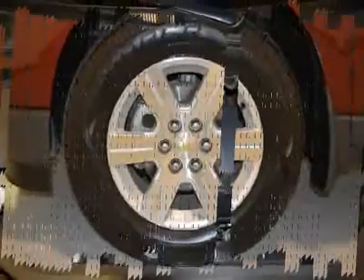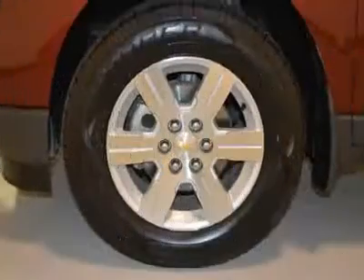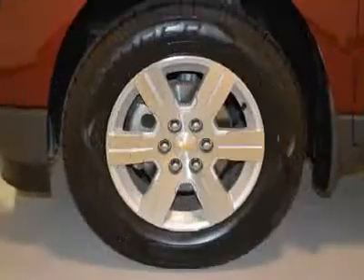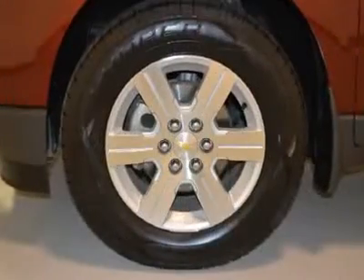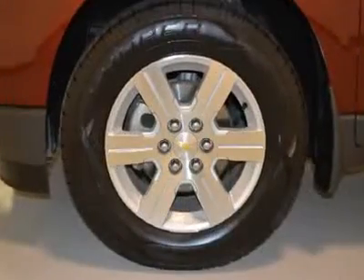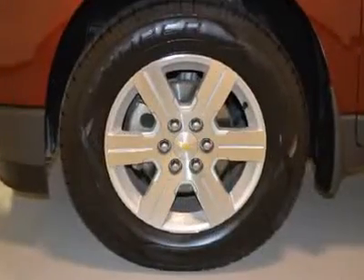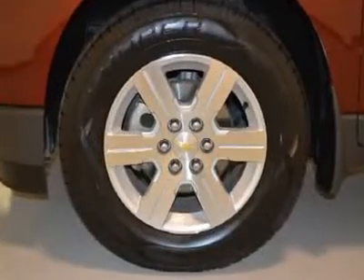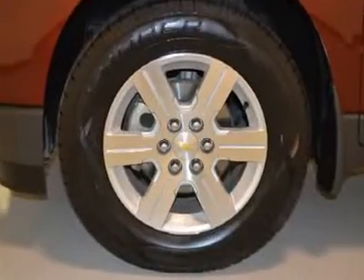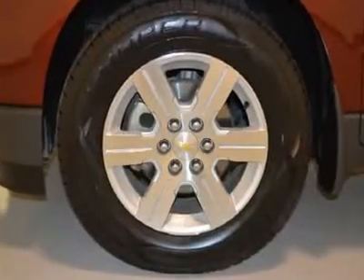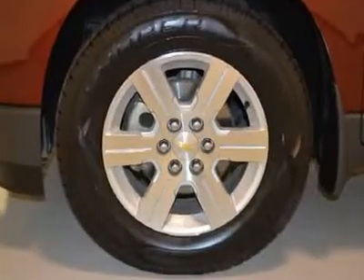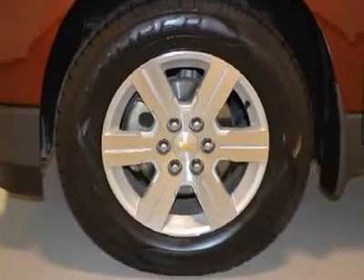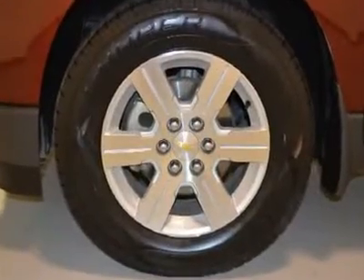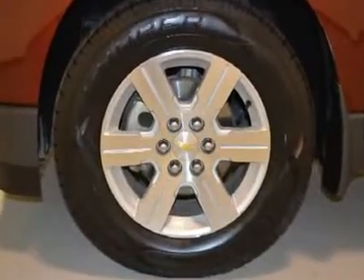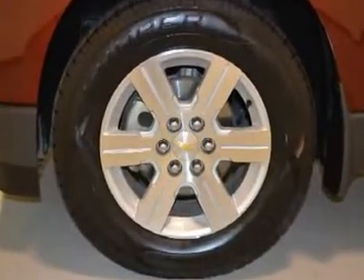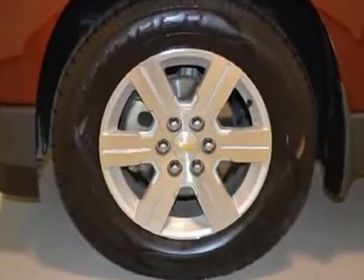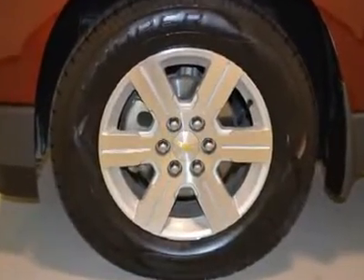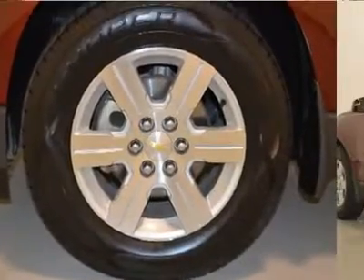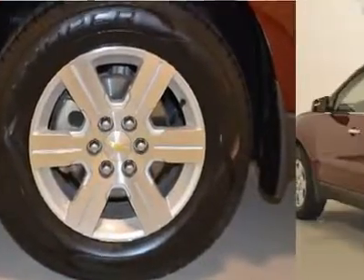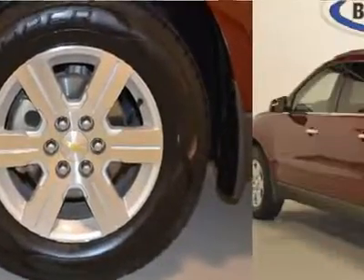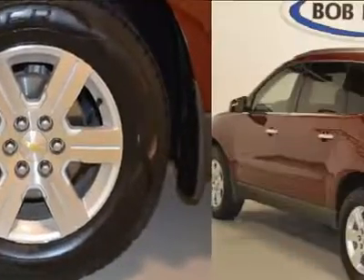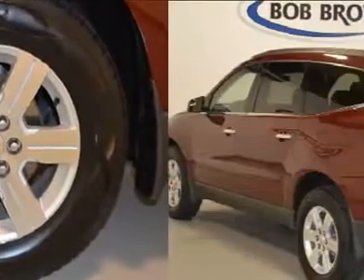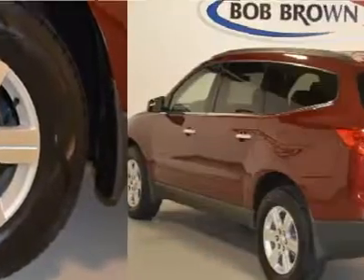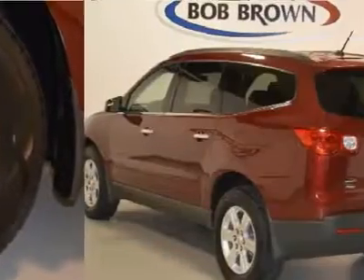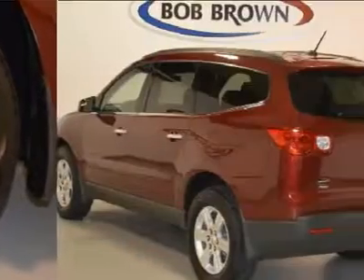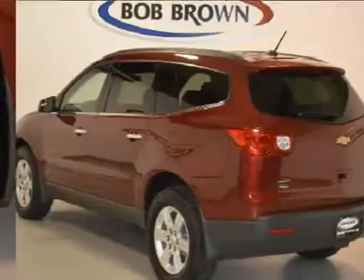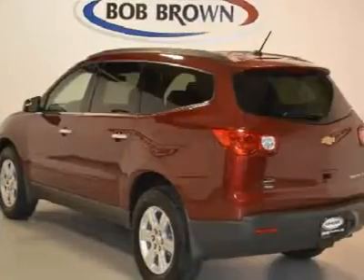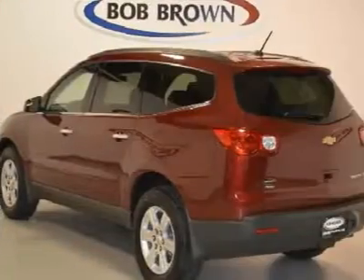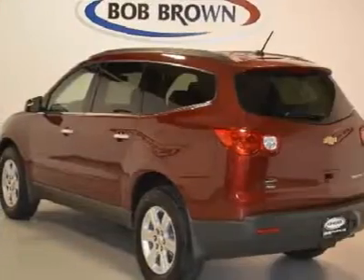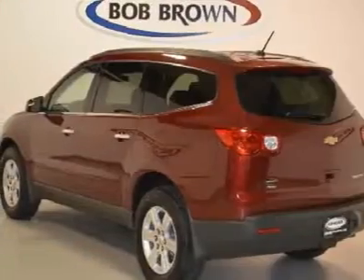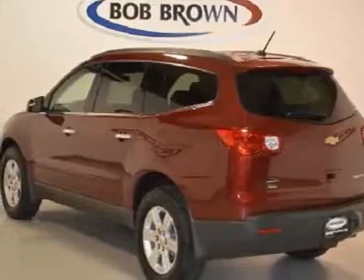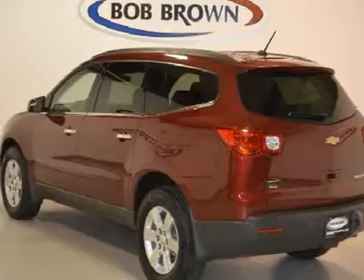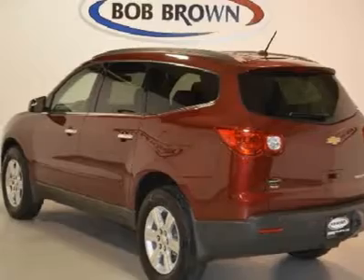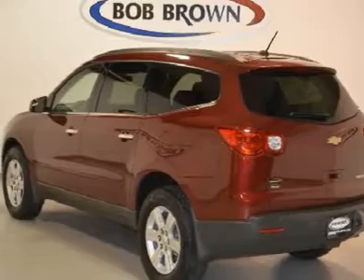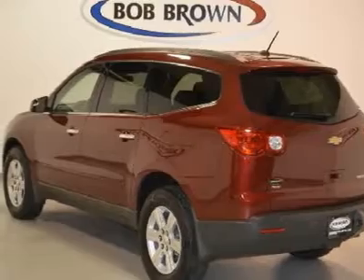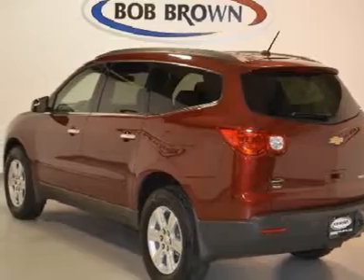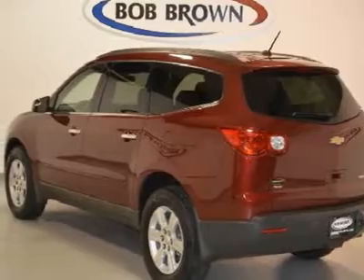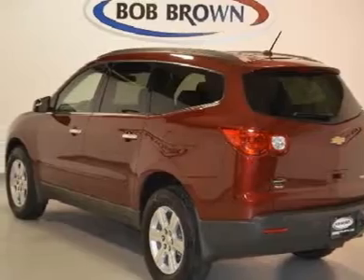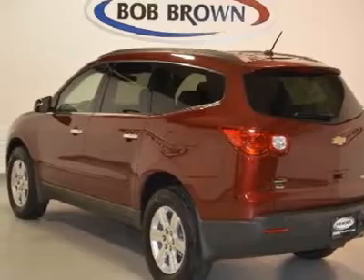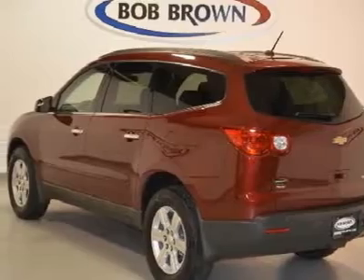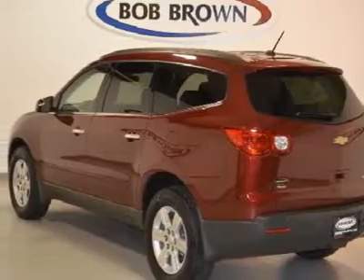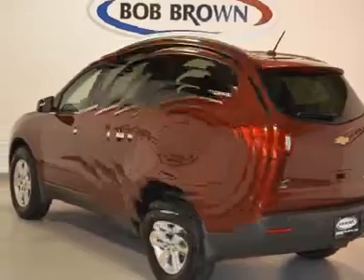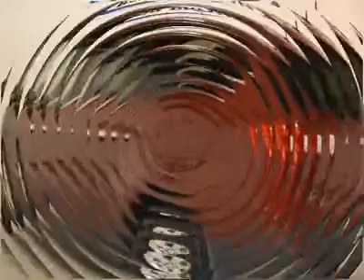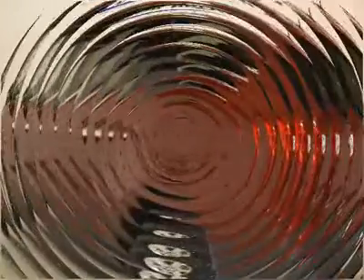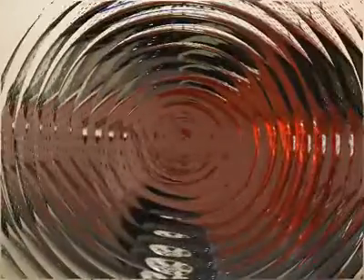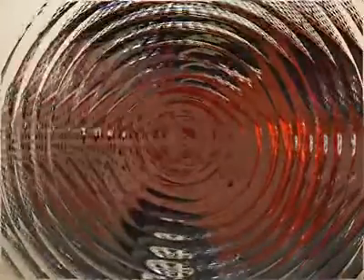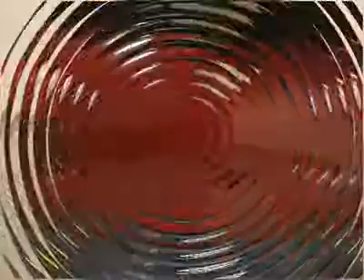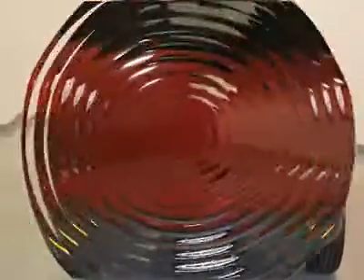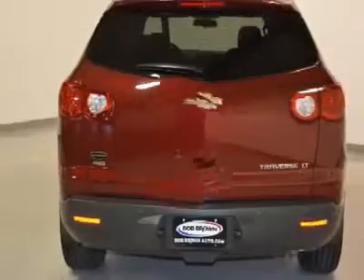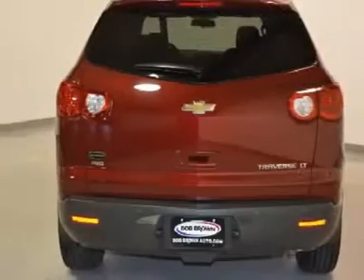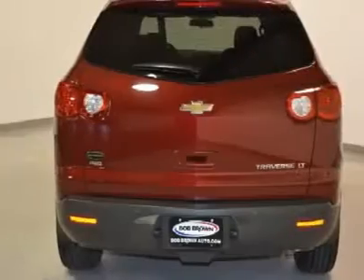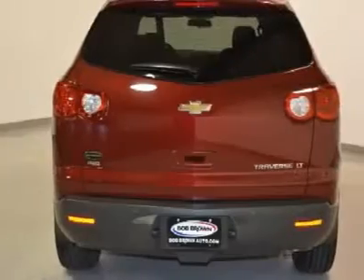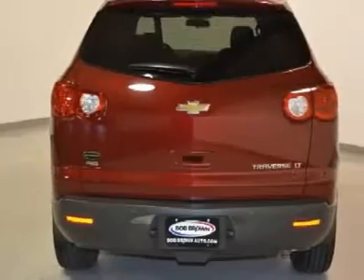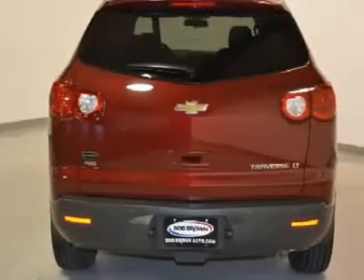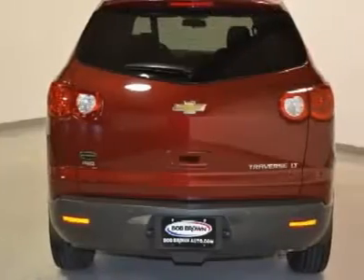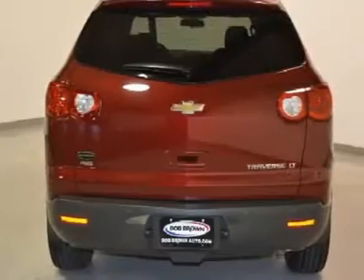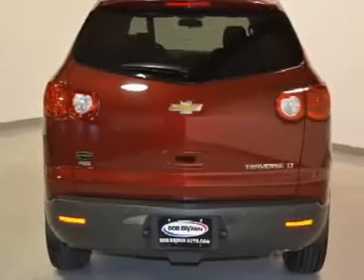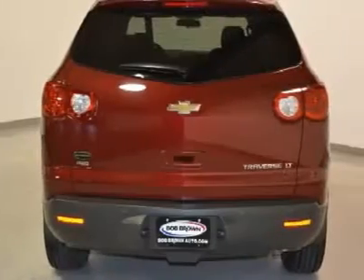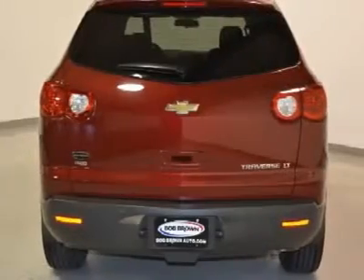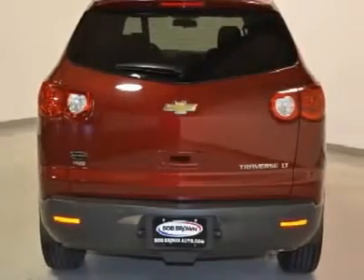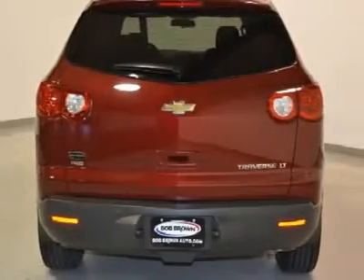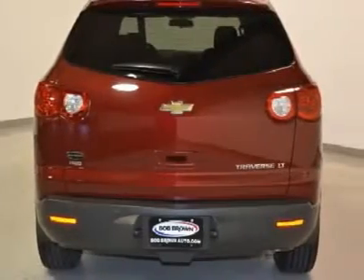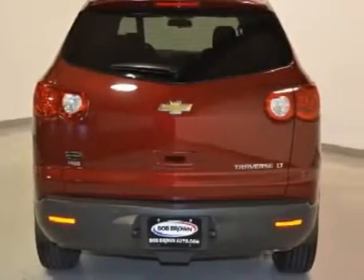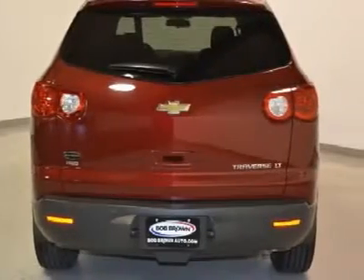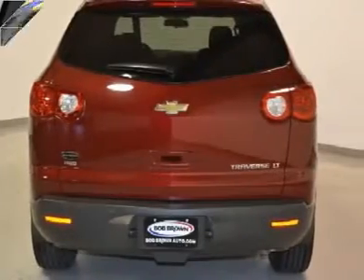Contact Bob Brown Chevrolet at 866-965-5566 and see this vehicle firsthand.